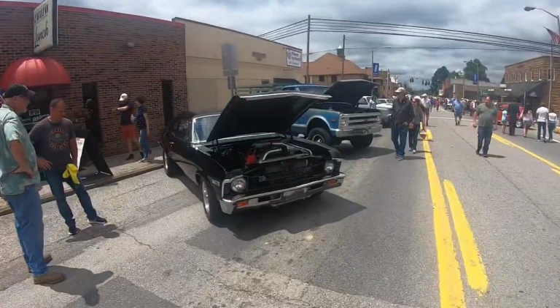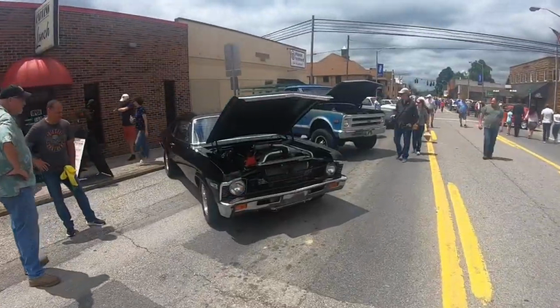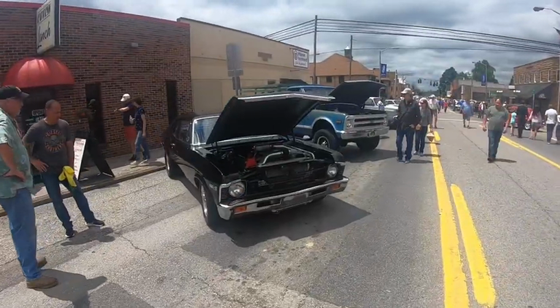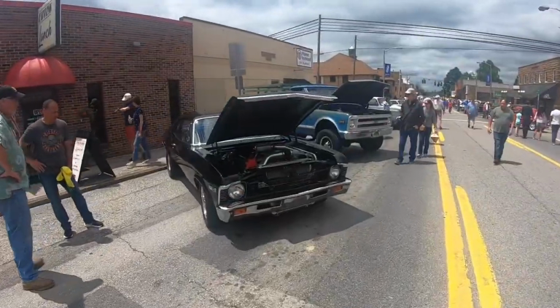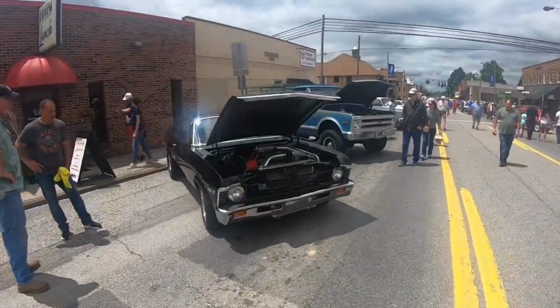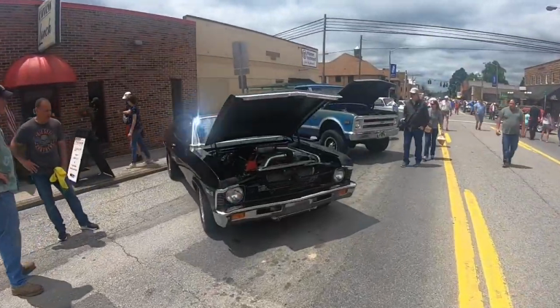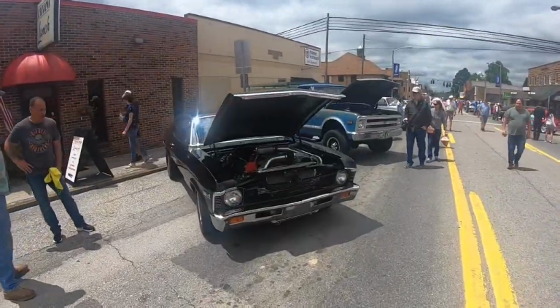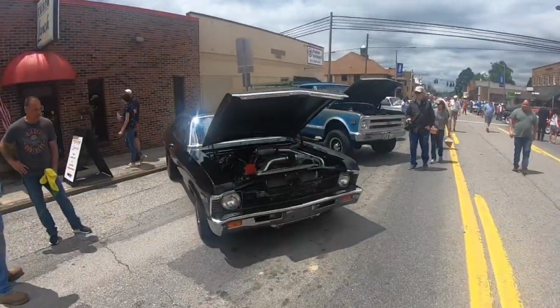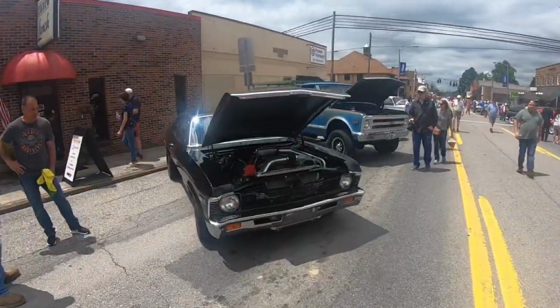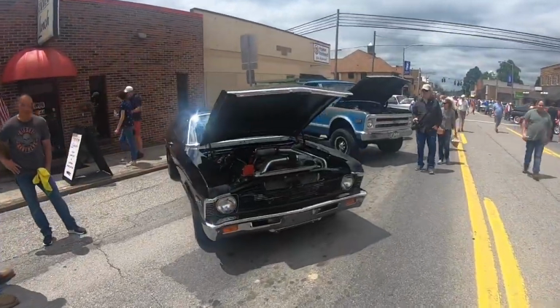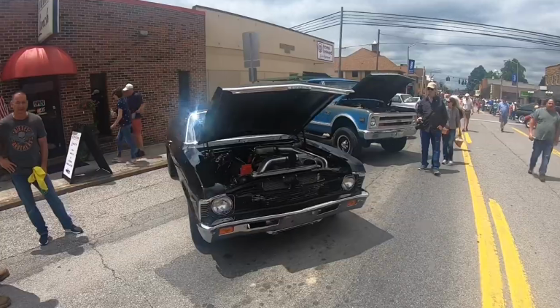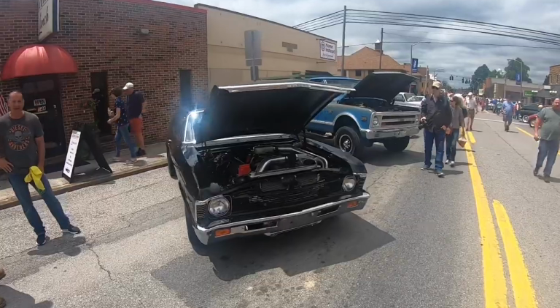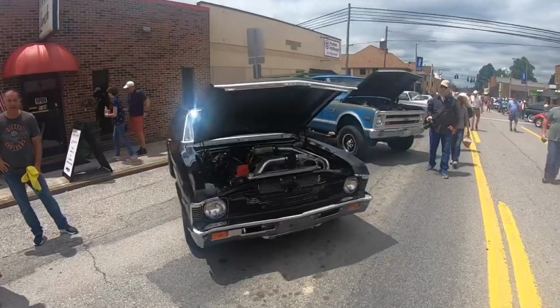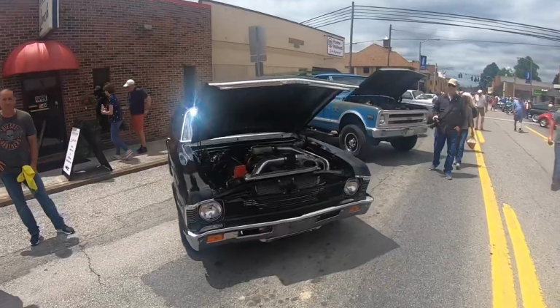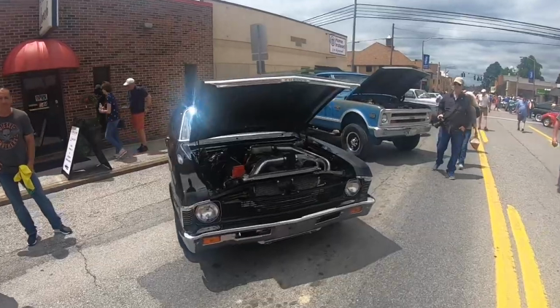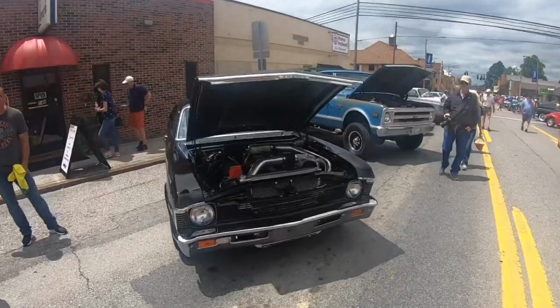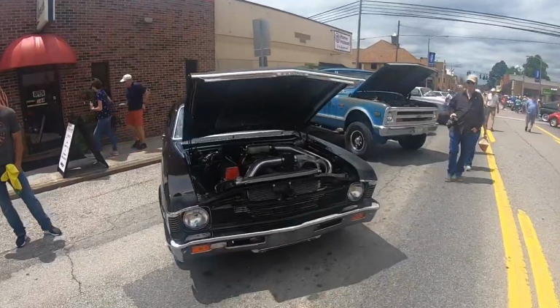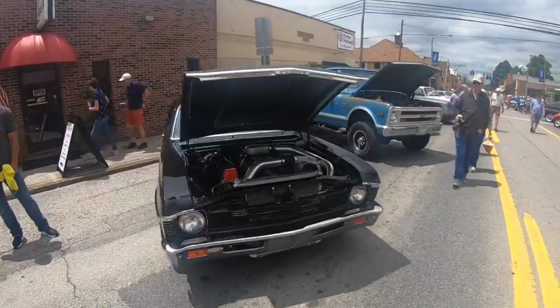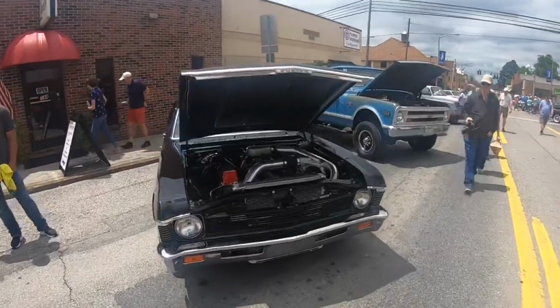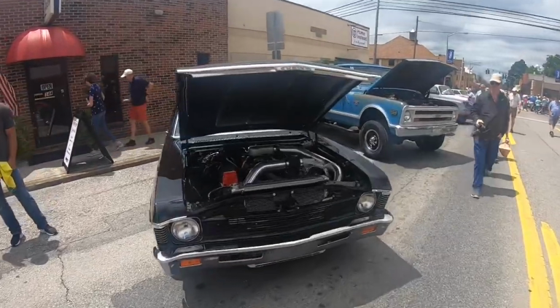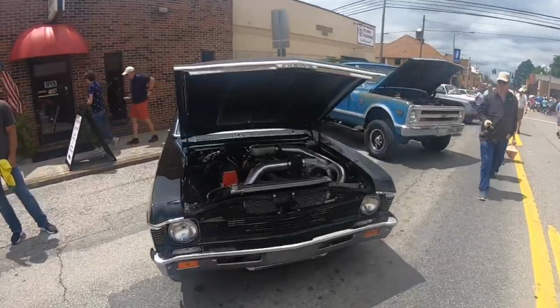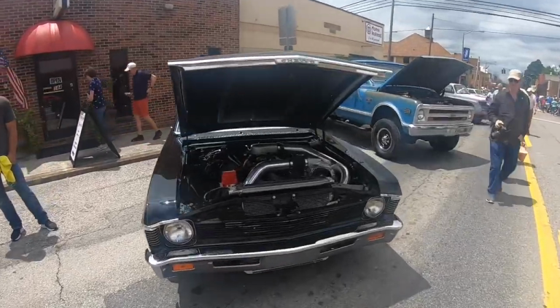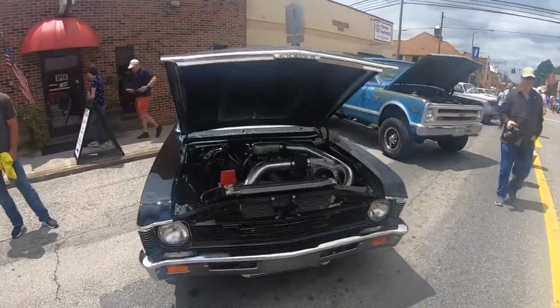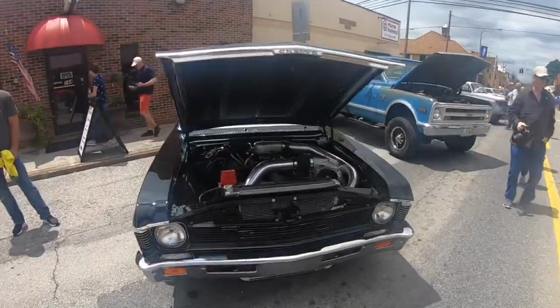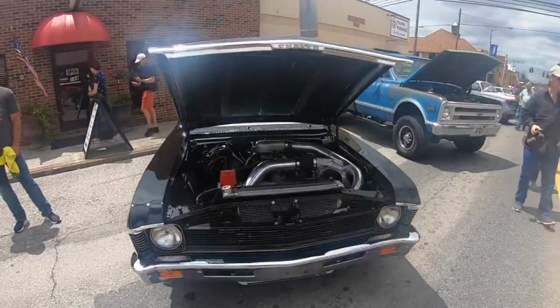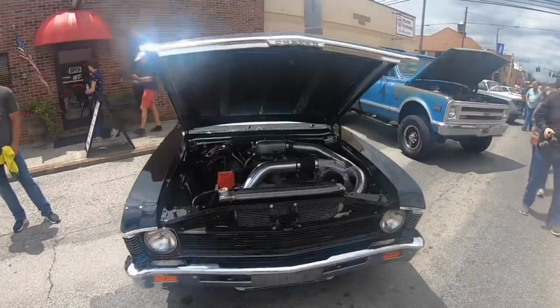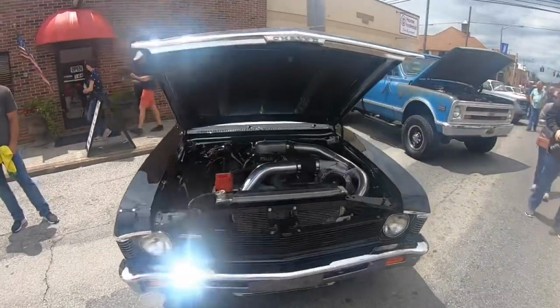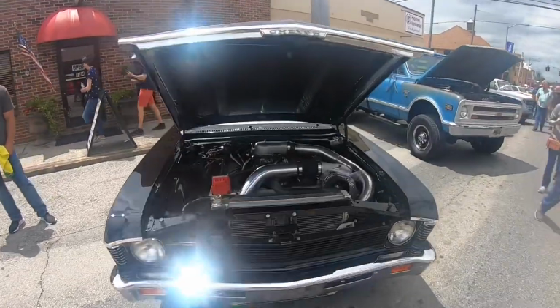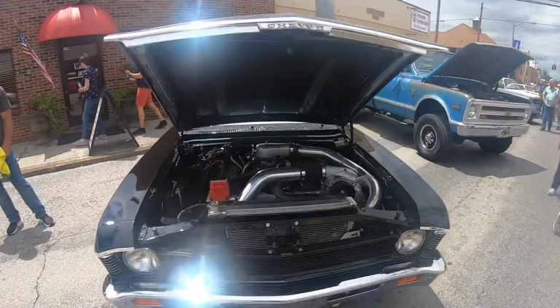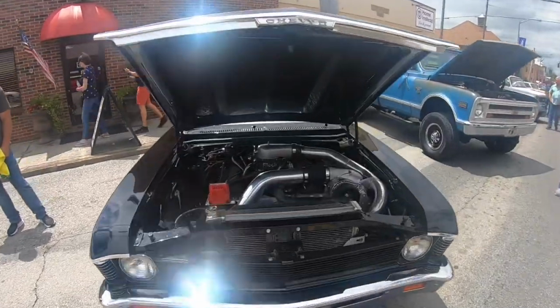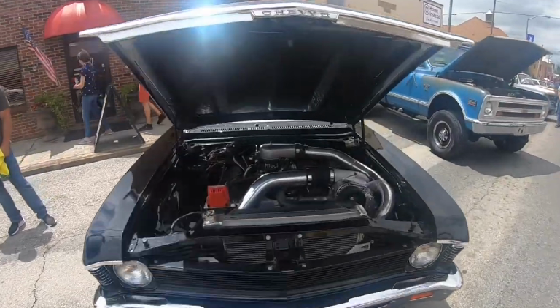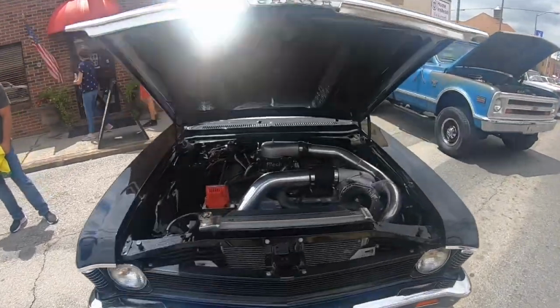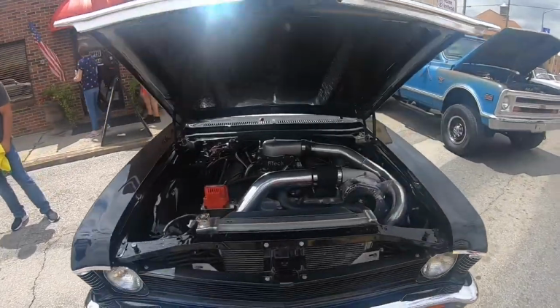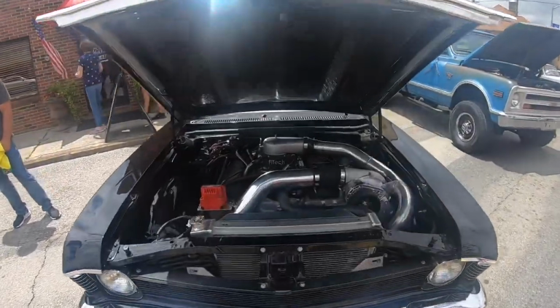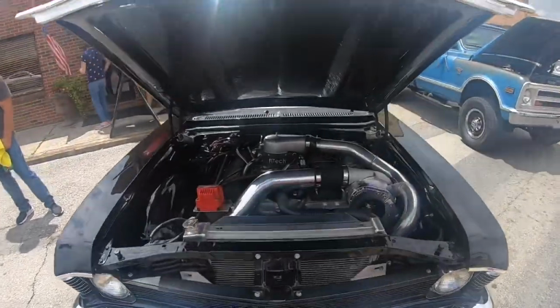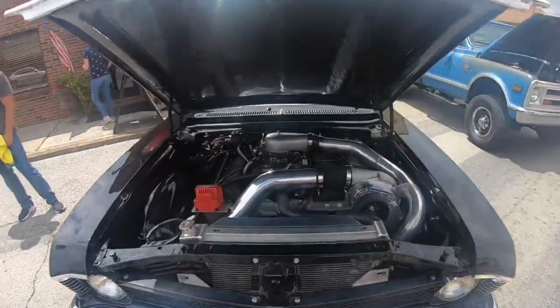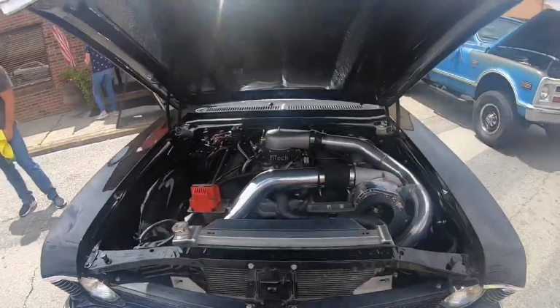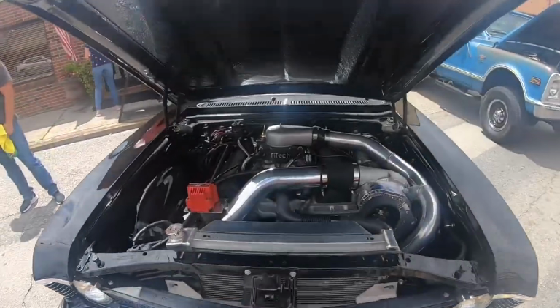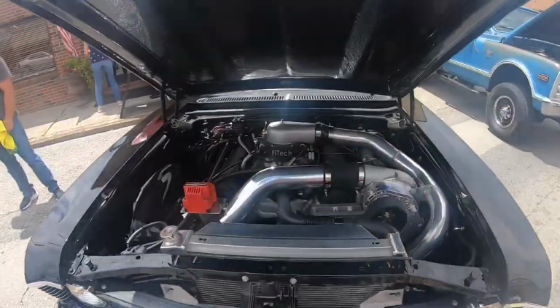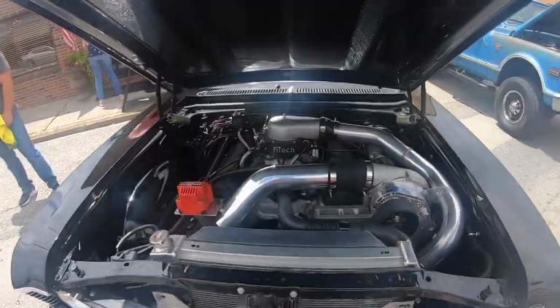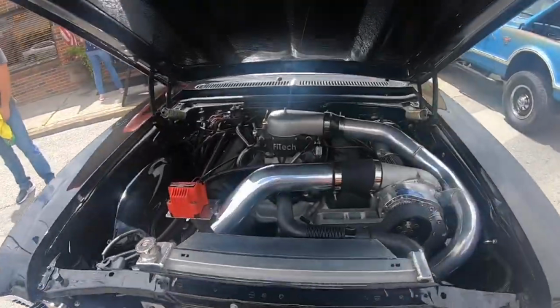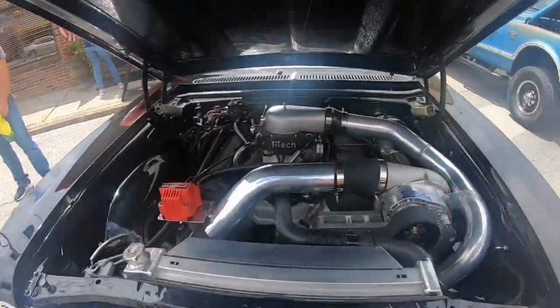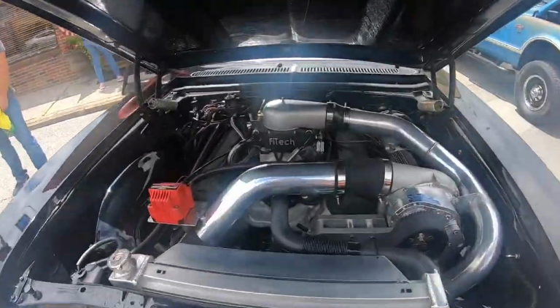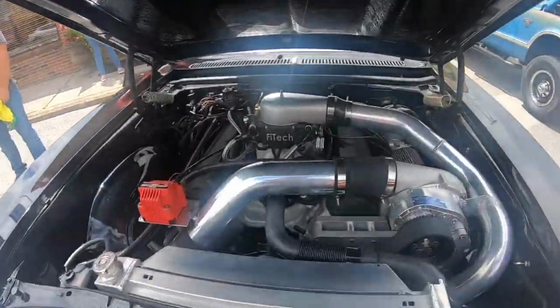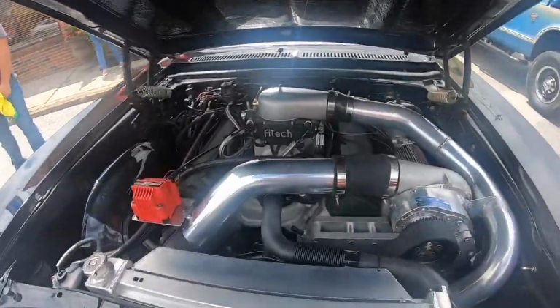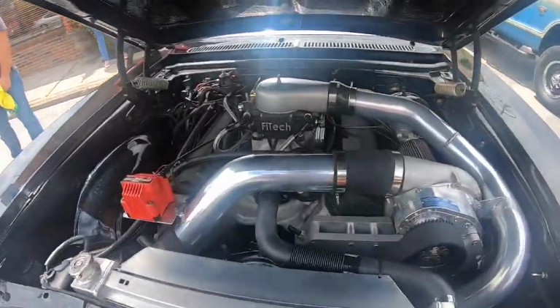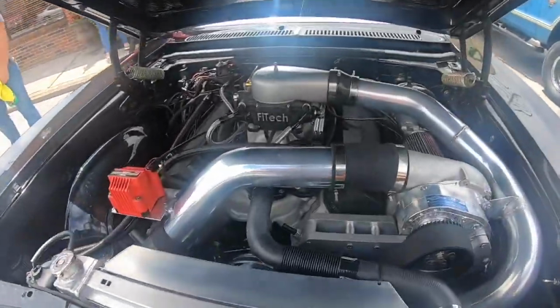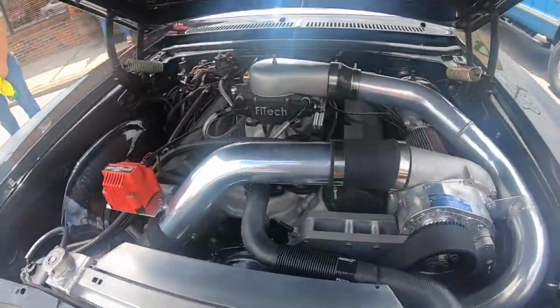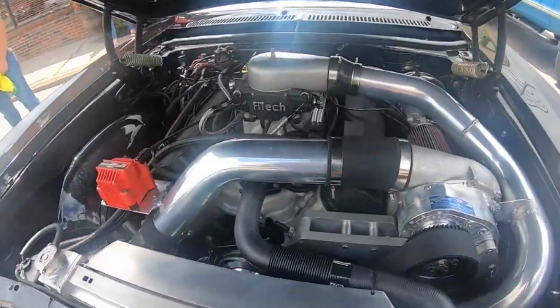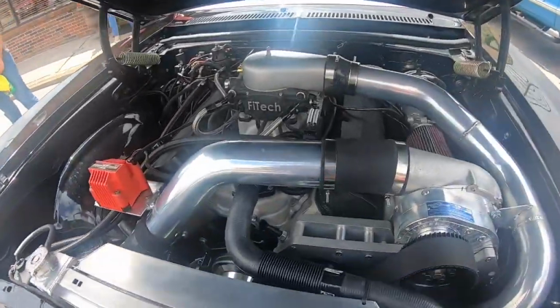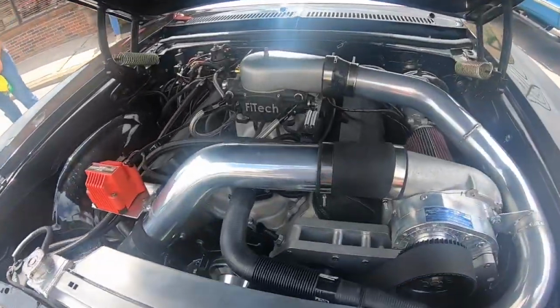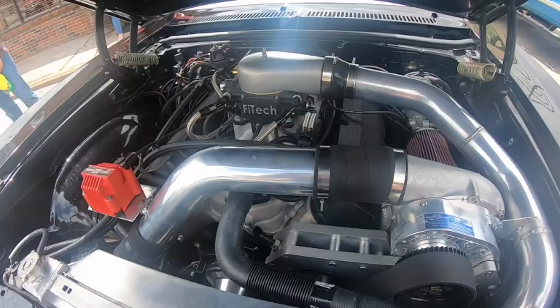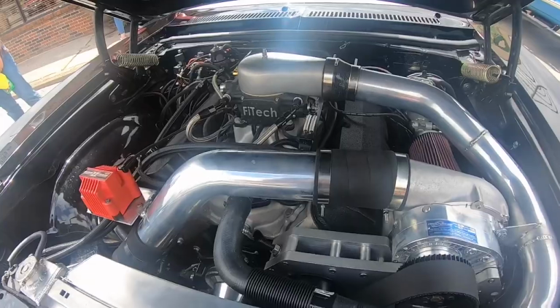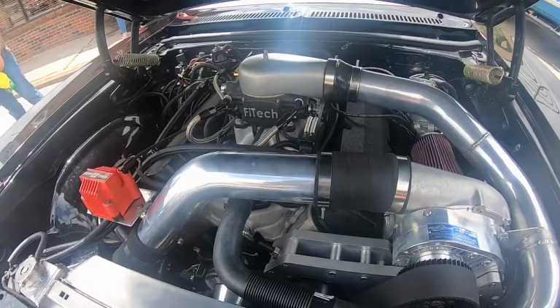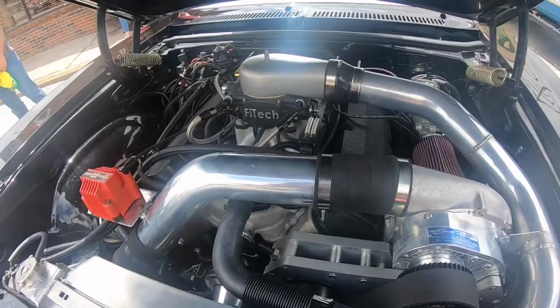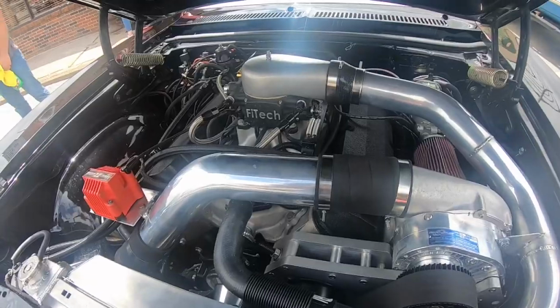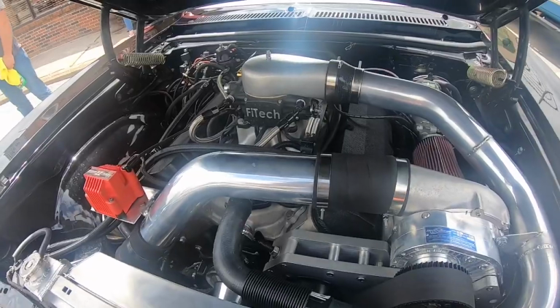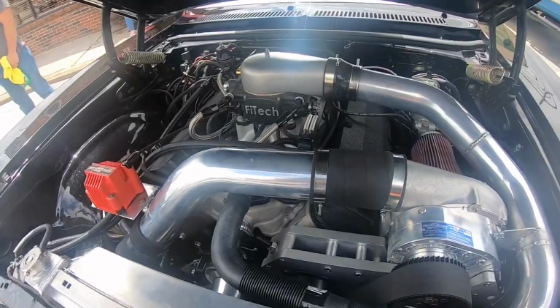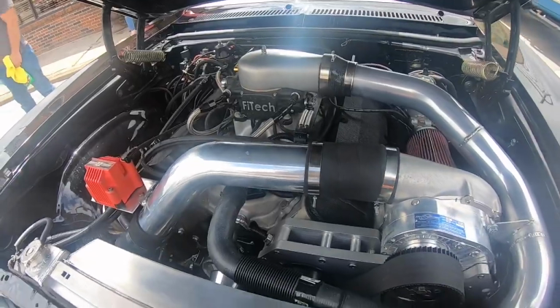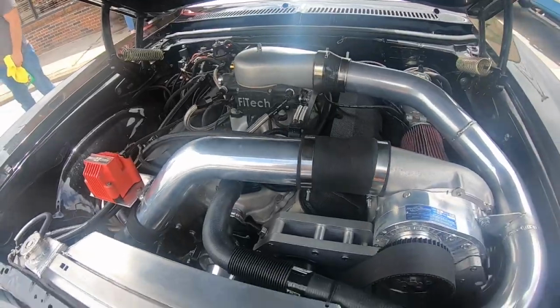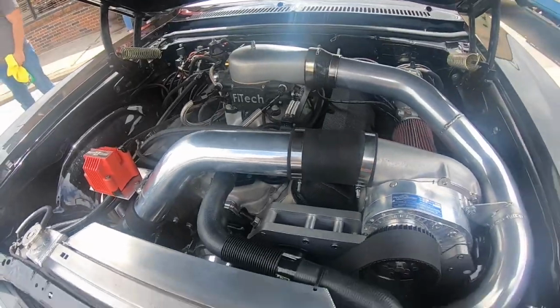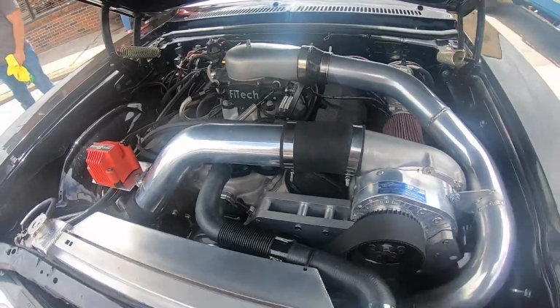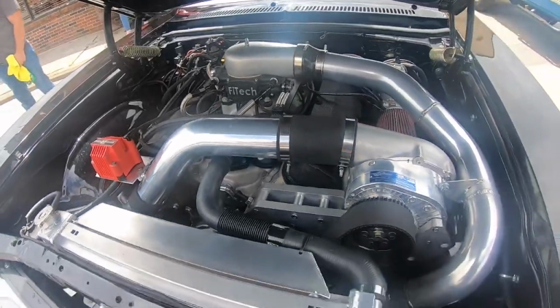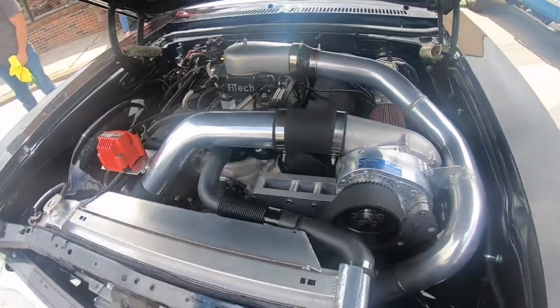Shiny little black Nova right here. Looks like it's sporting Phy Tech fuel injection.